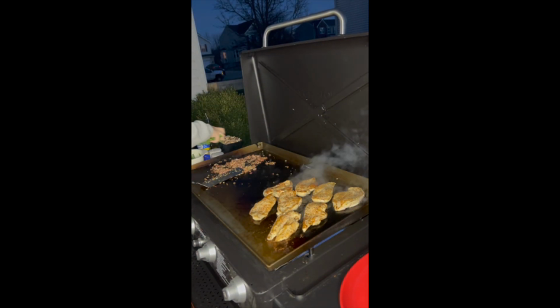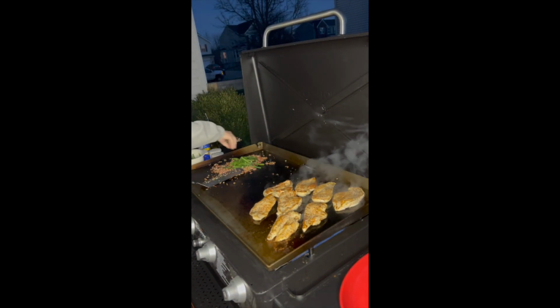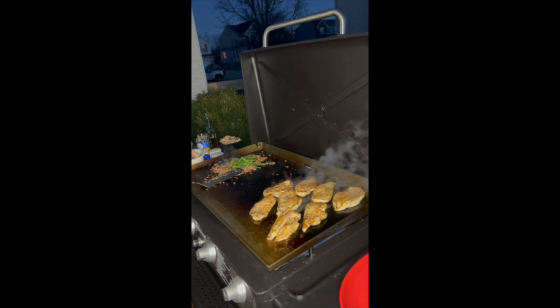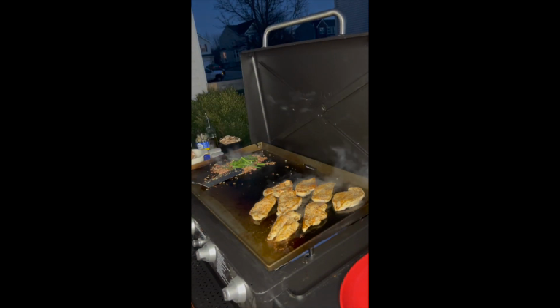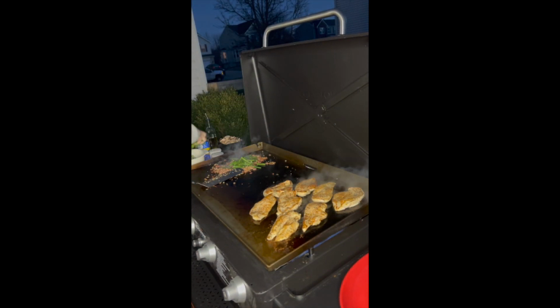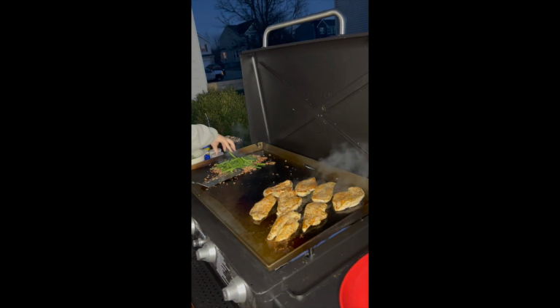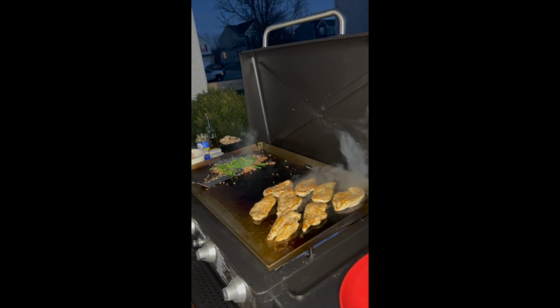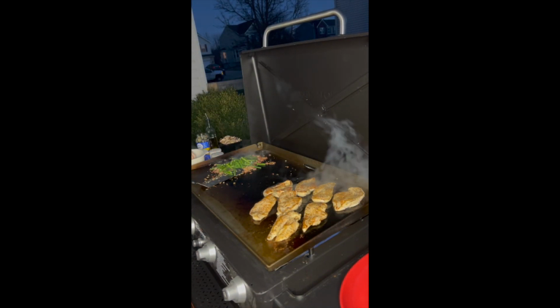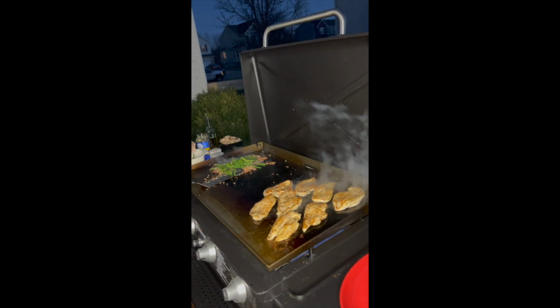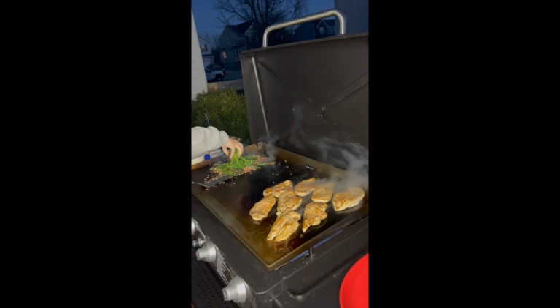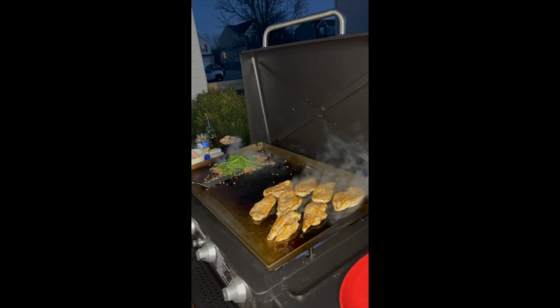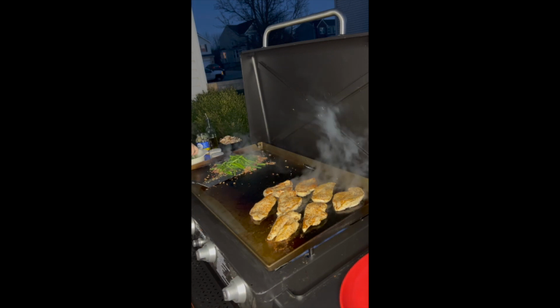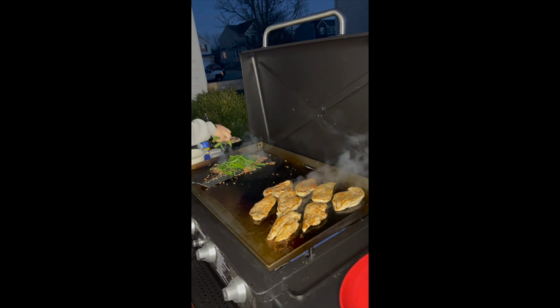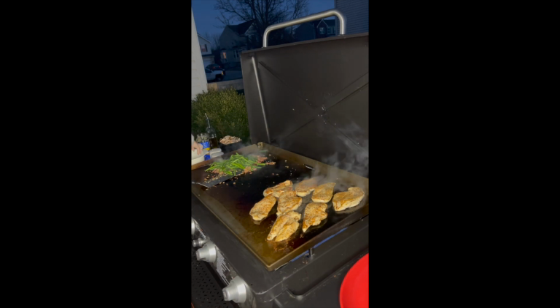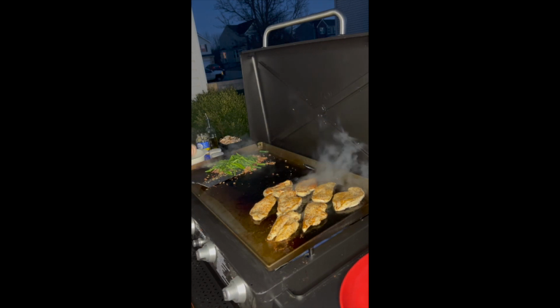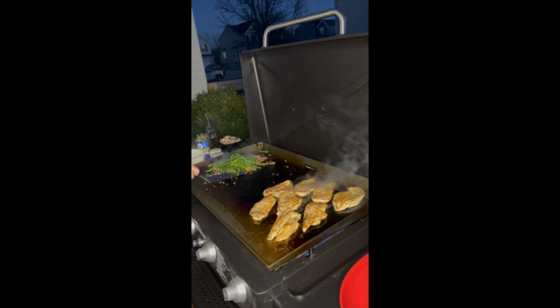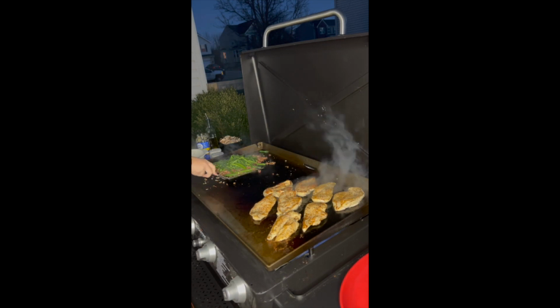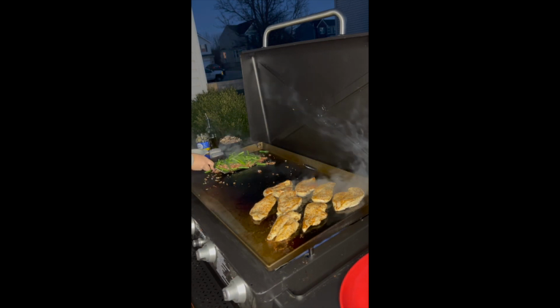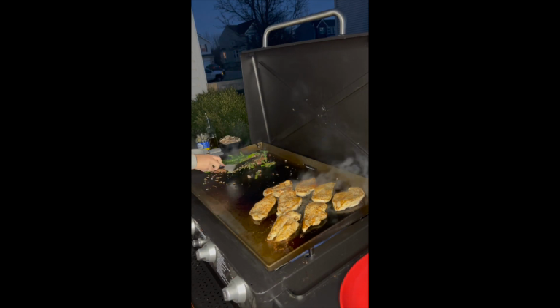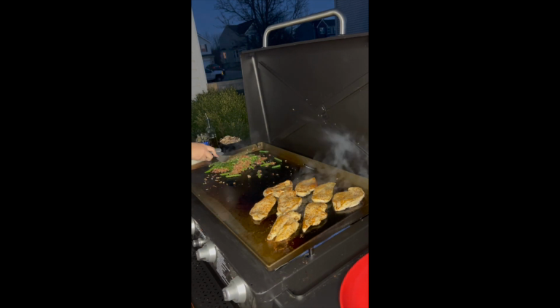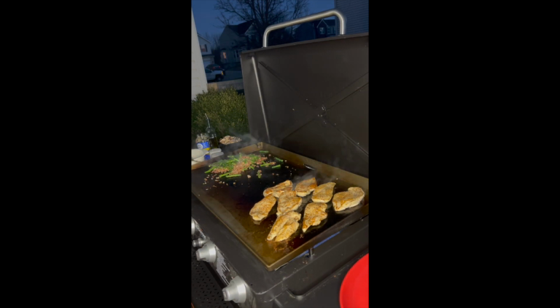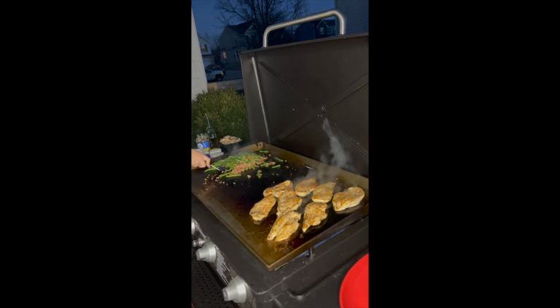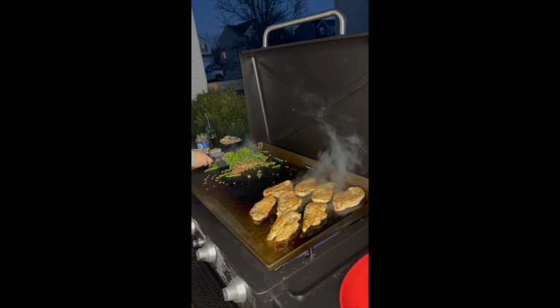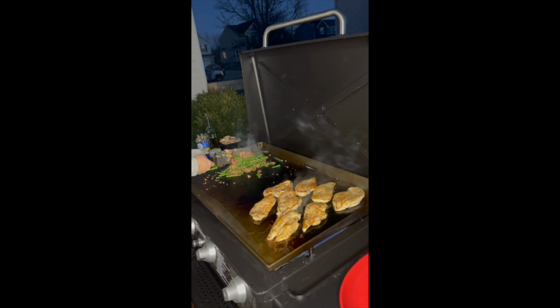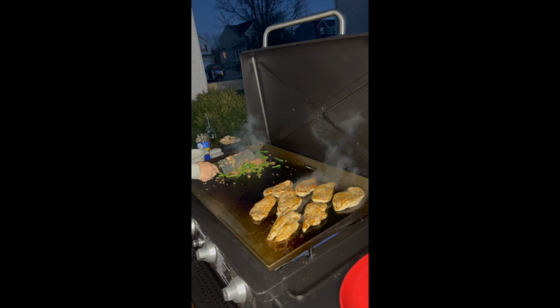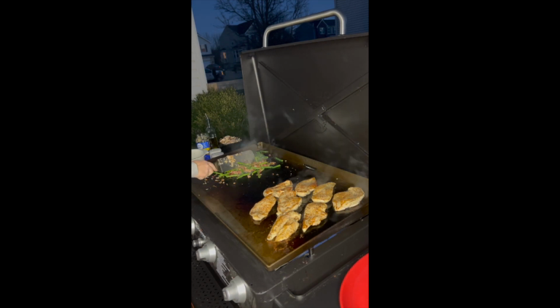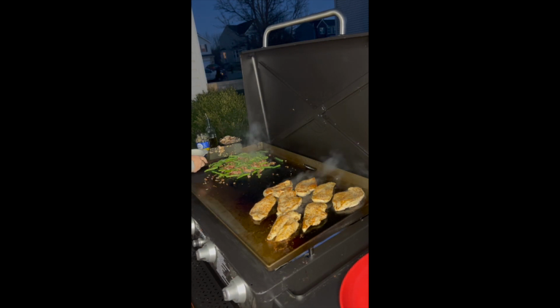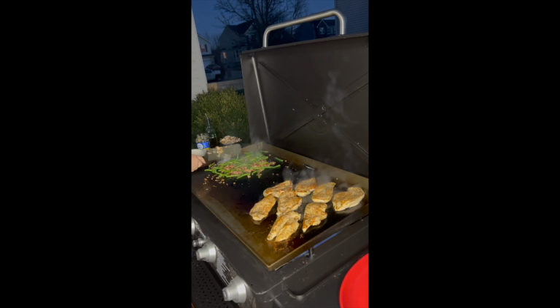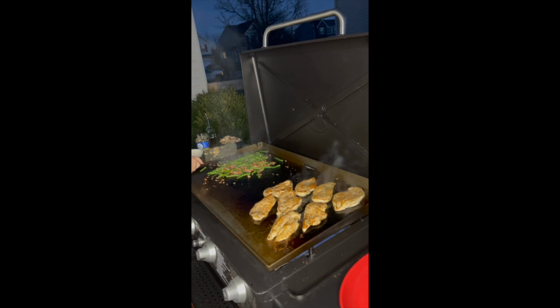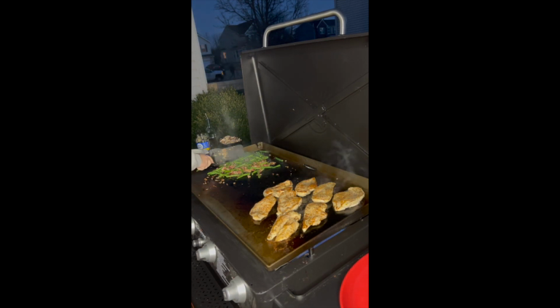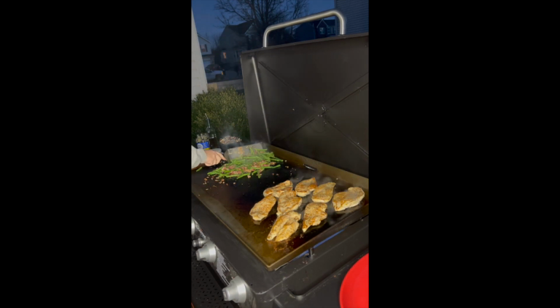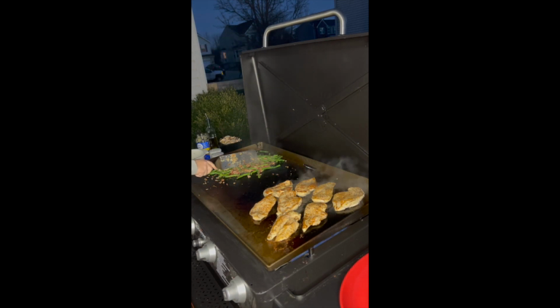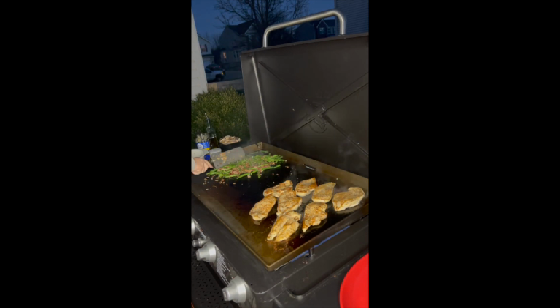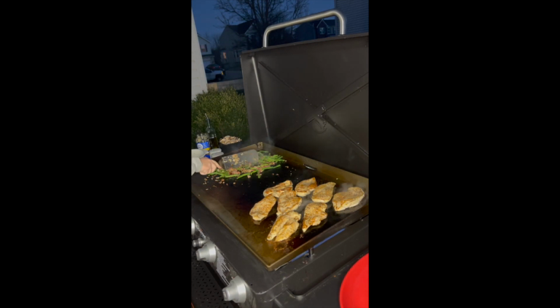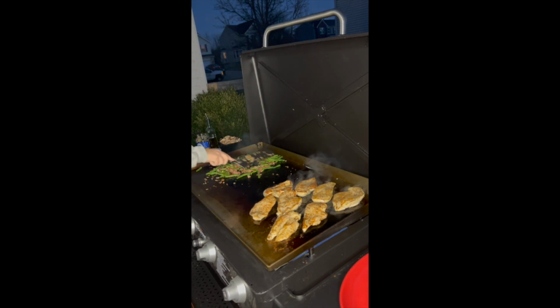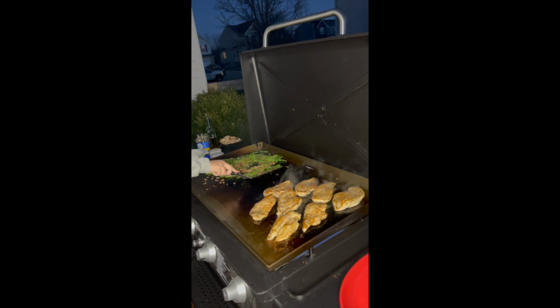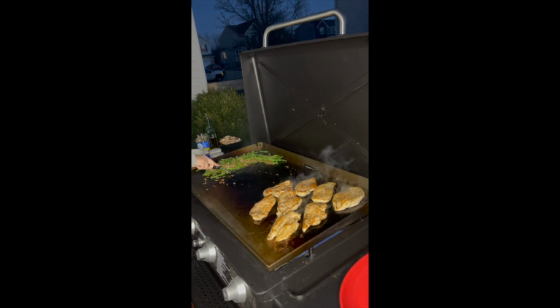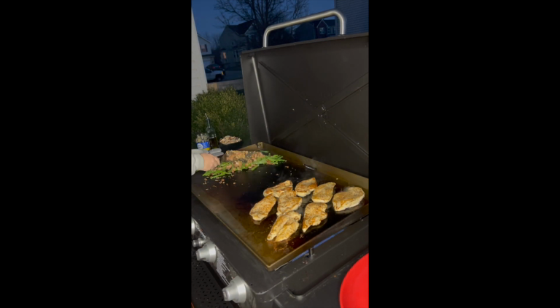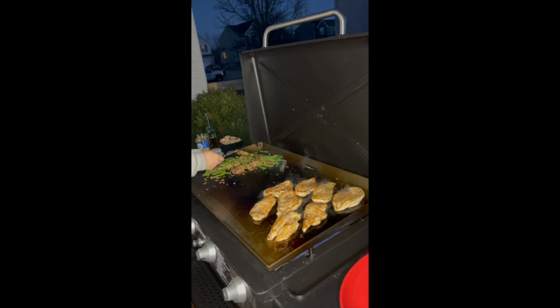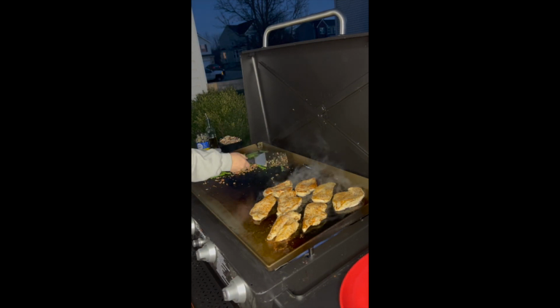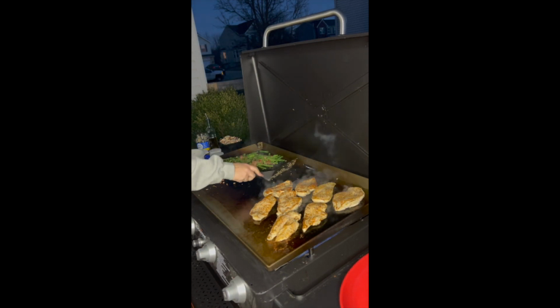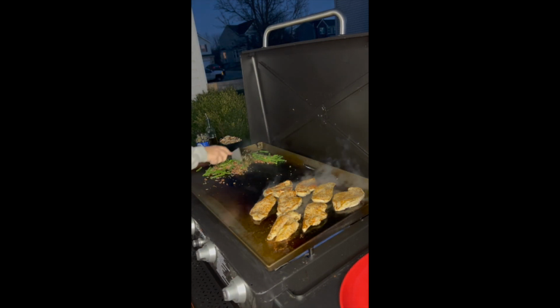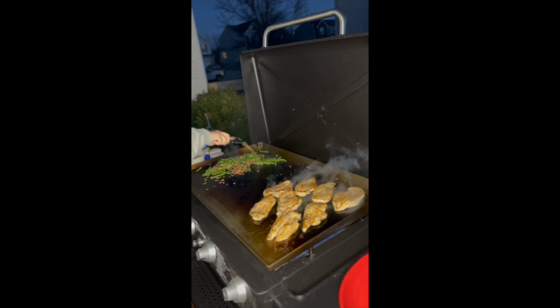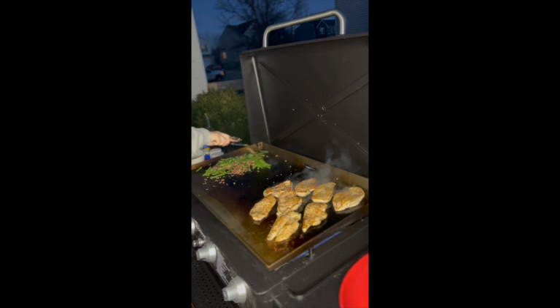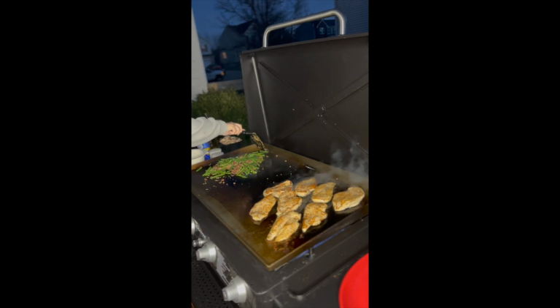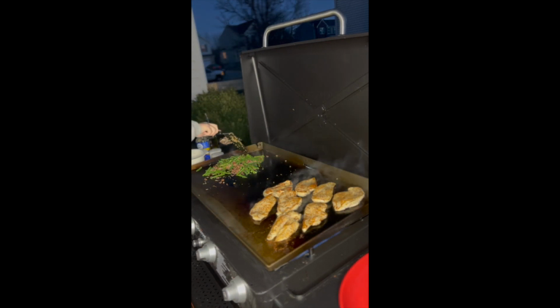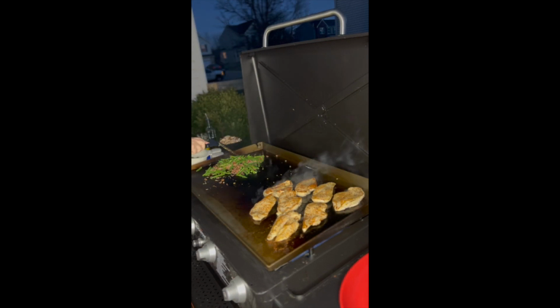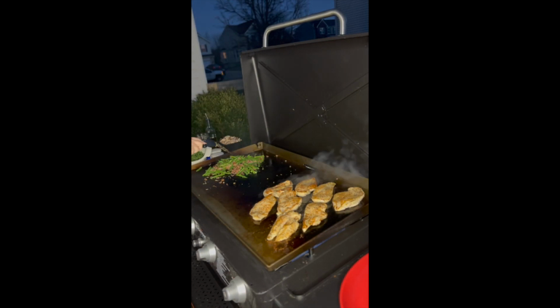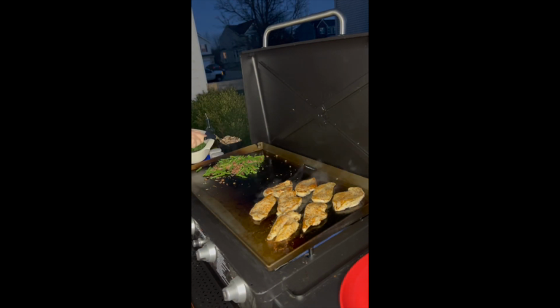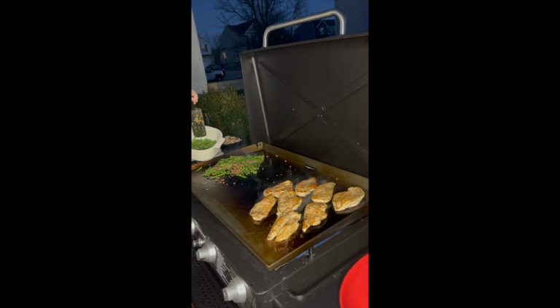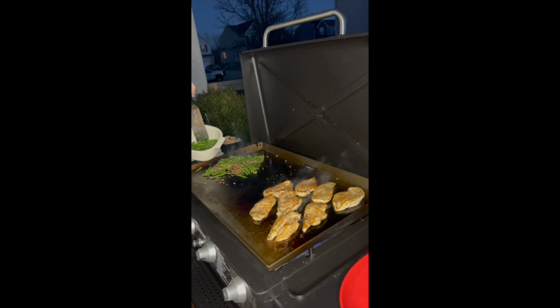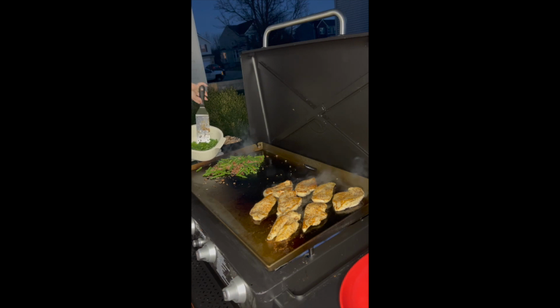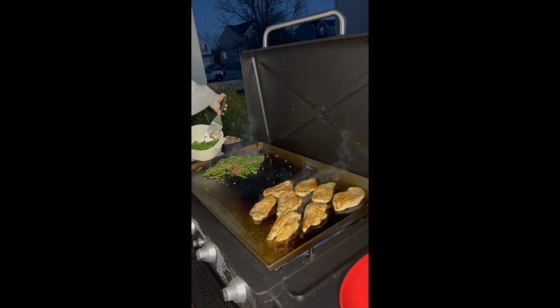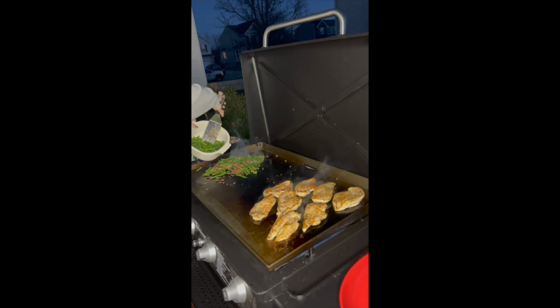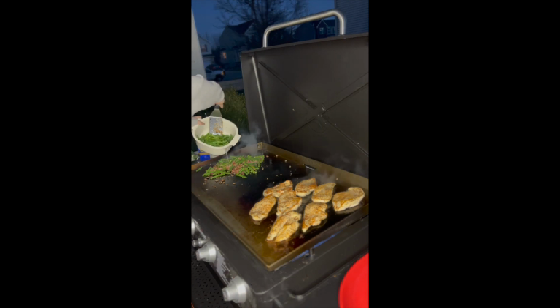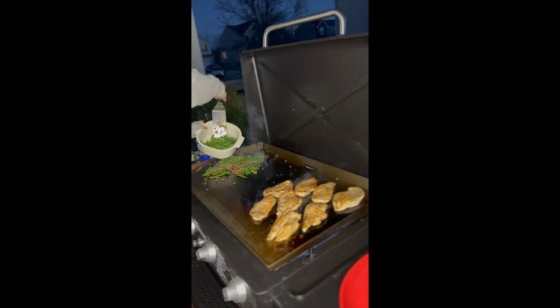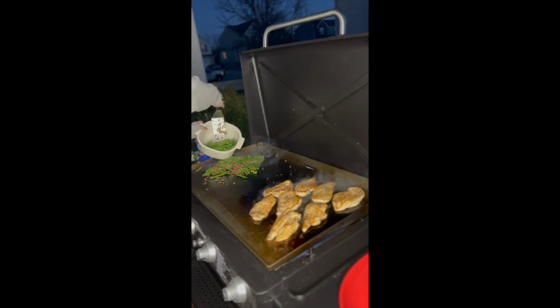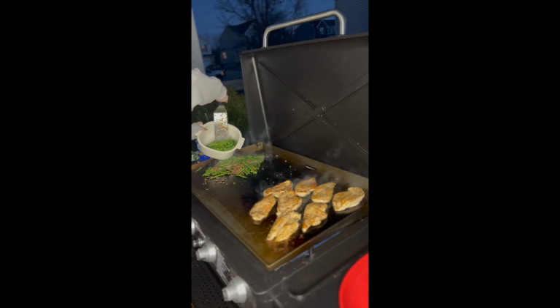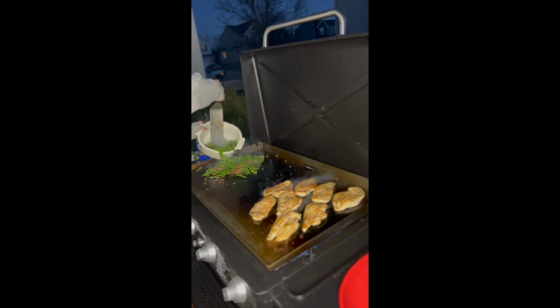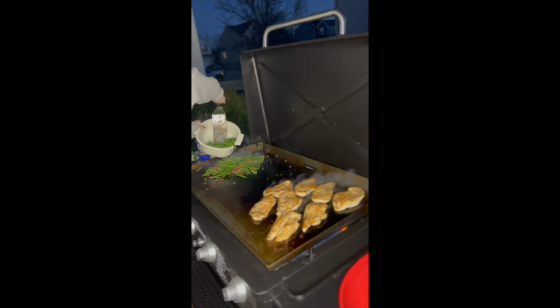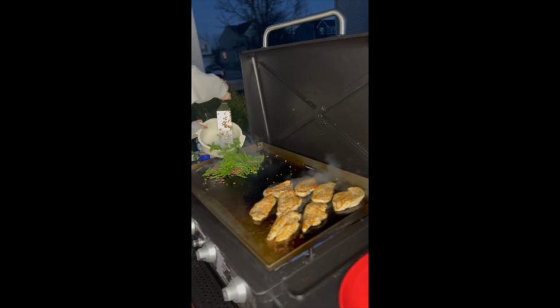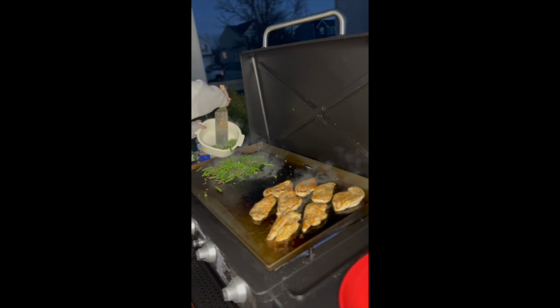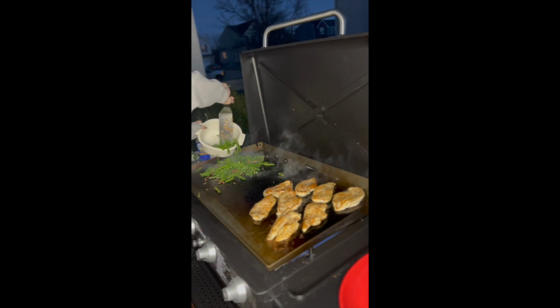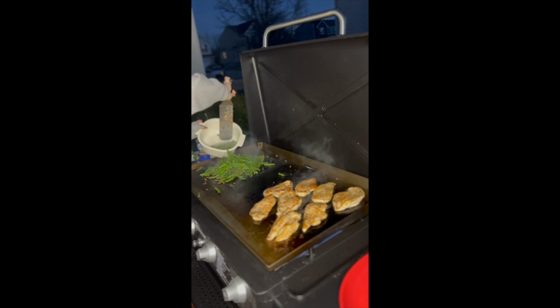Time to add green beans to that onions and bacon. I don't know about you, but I only eat green beans with onion and bacon.